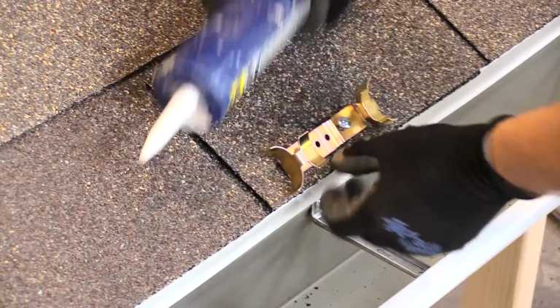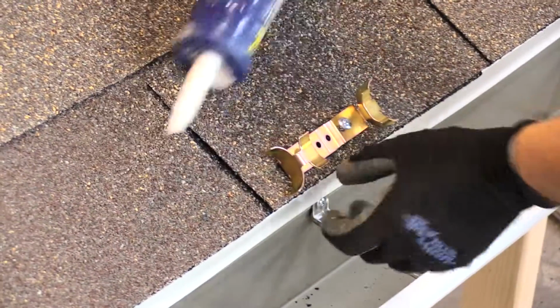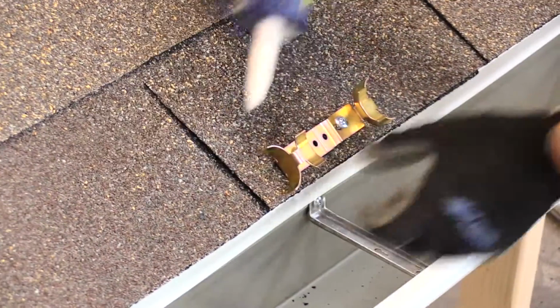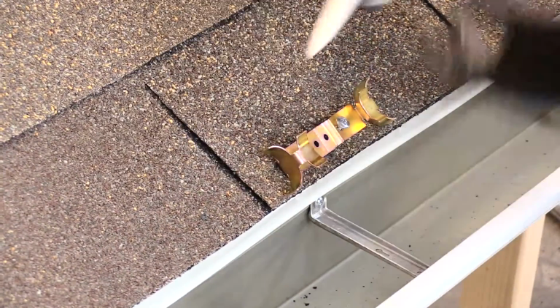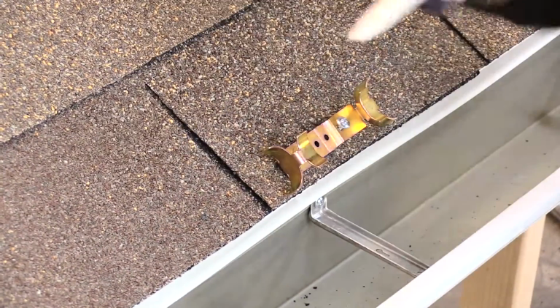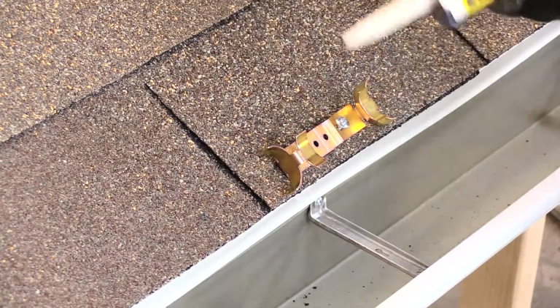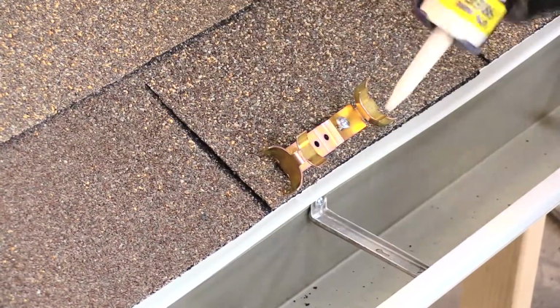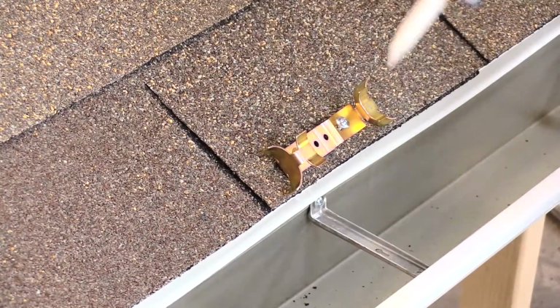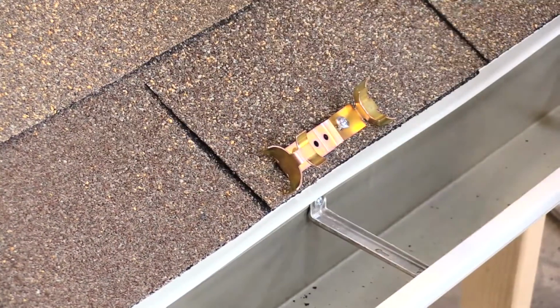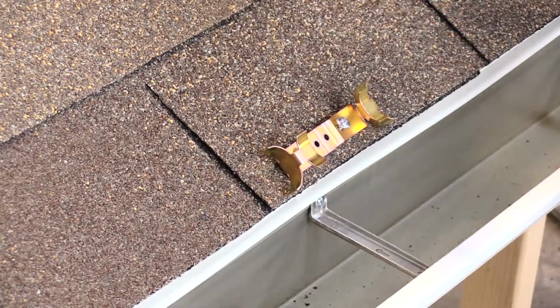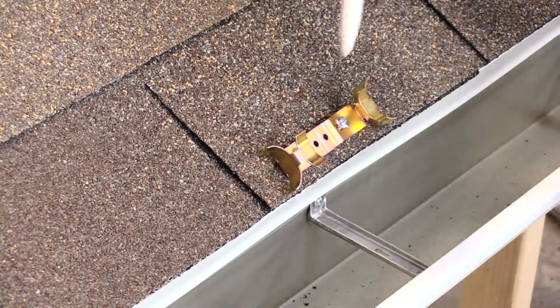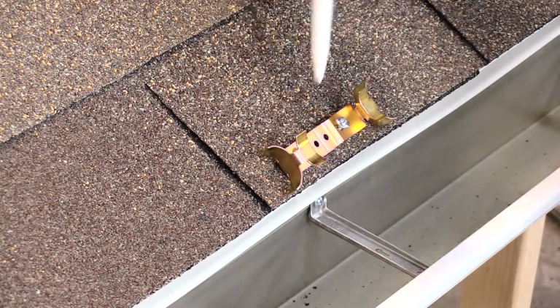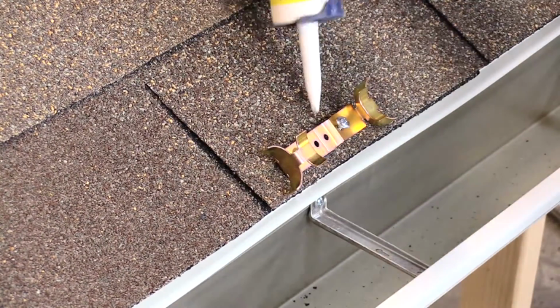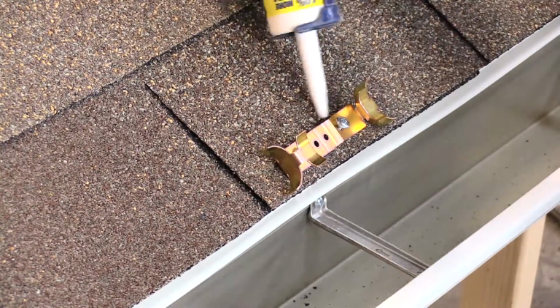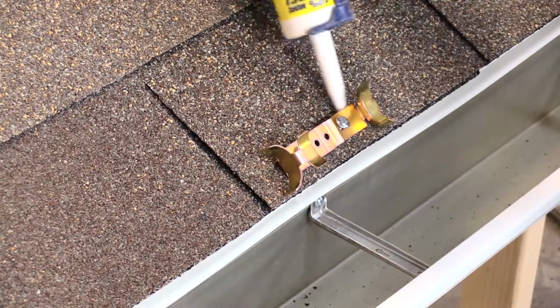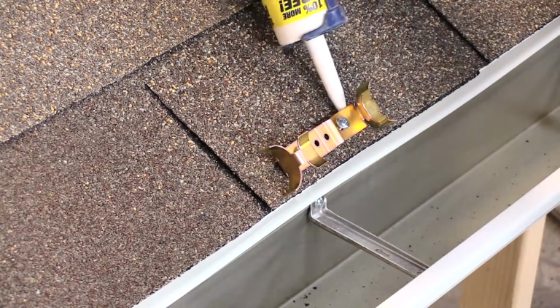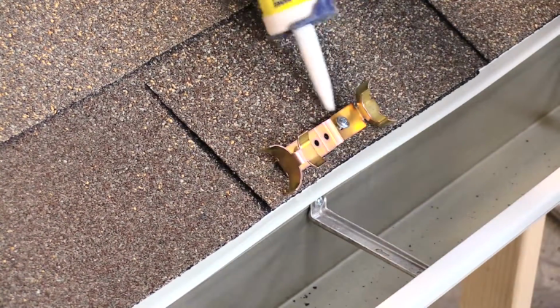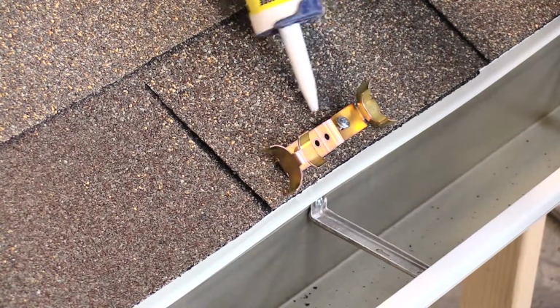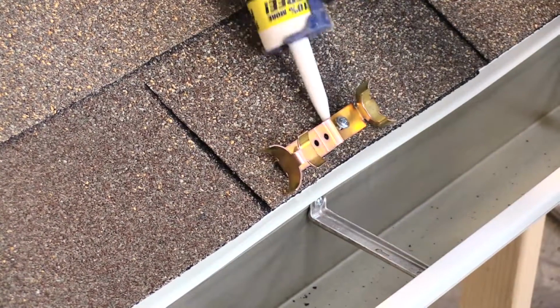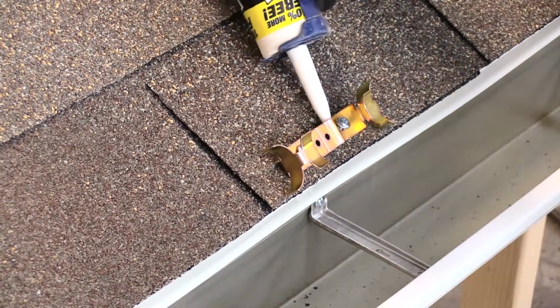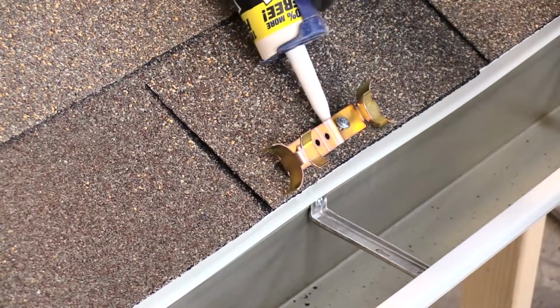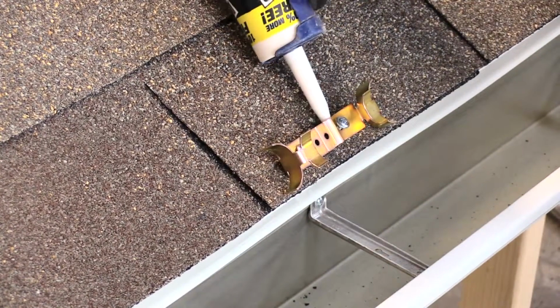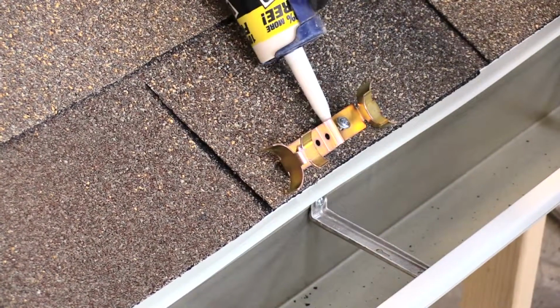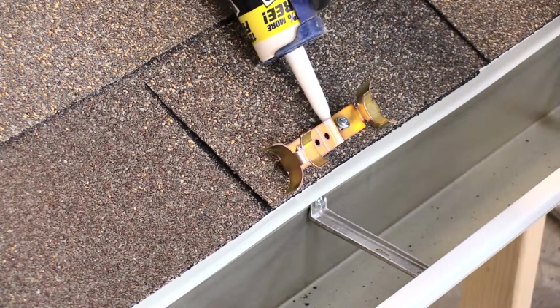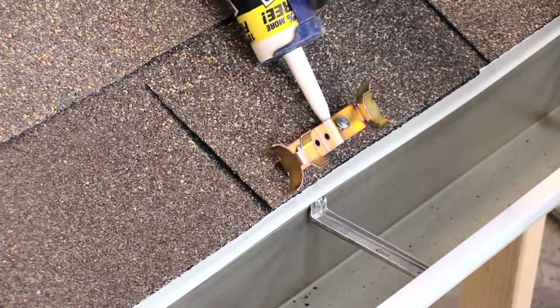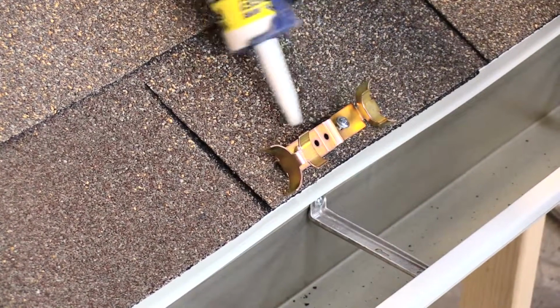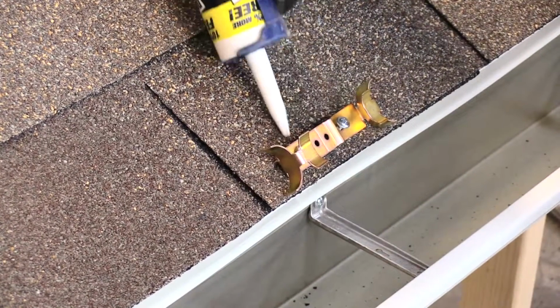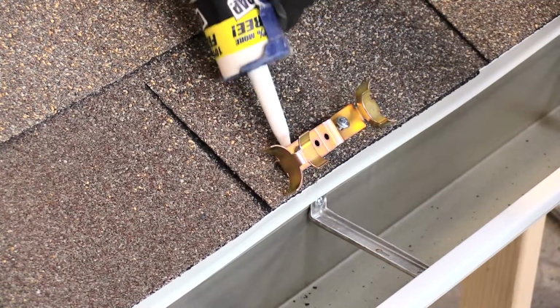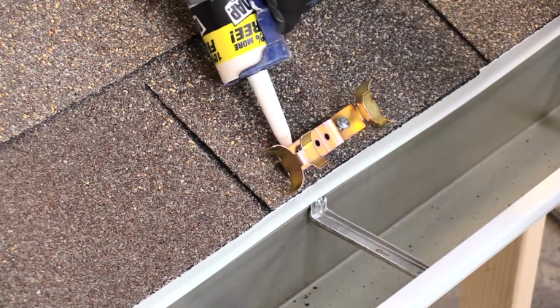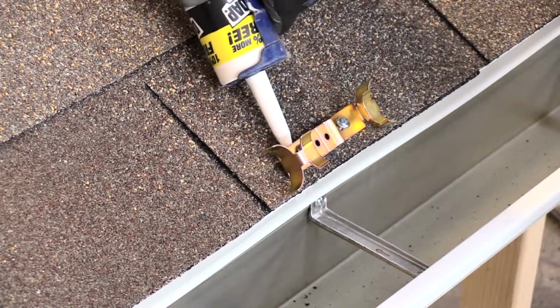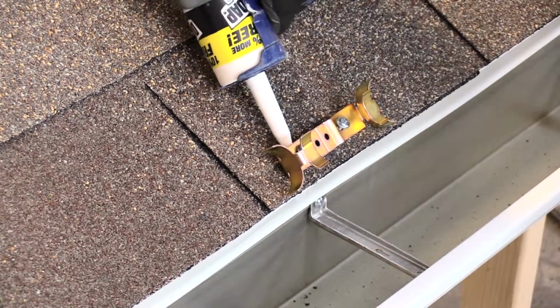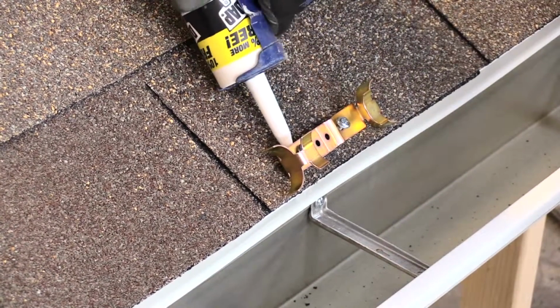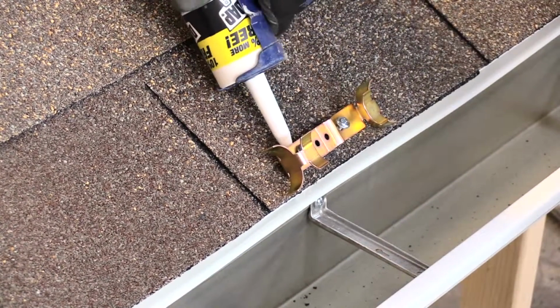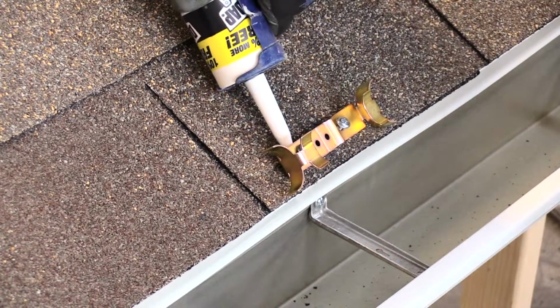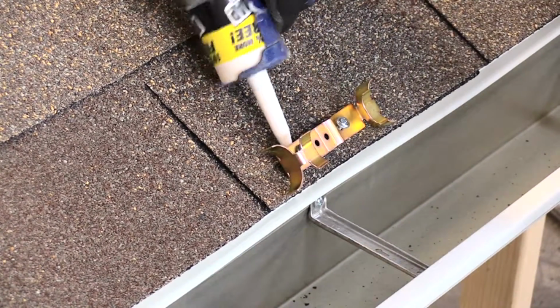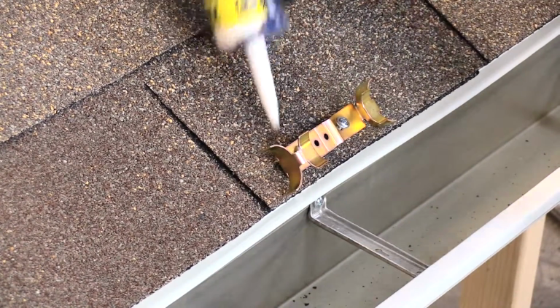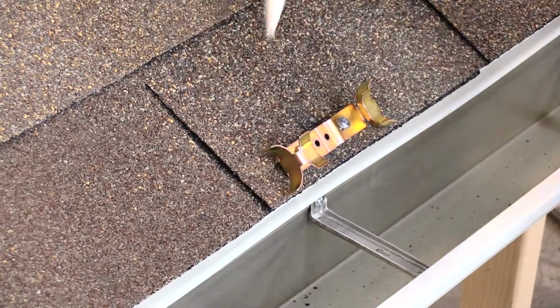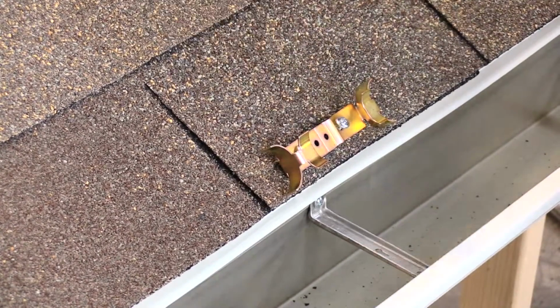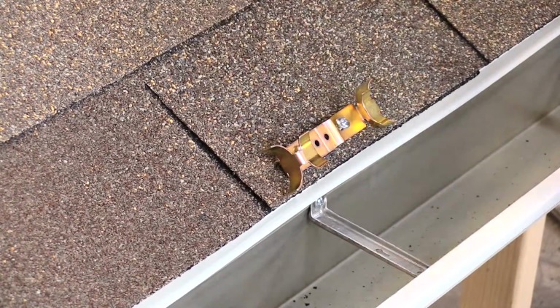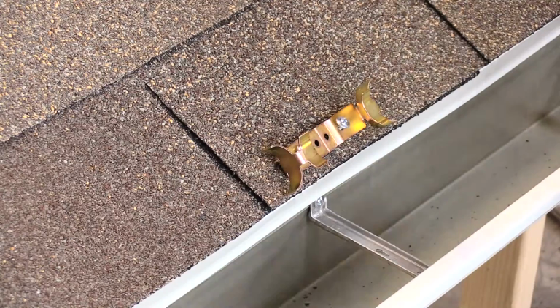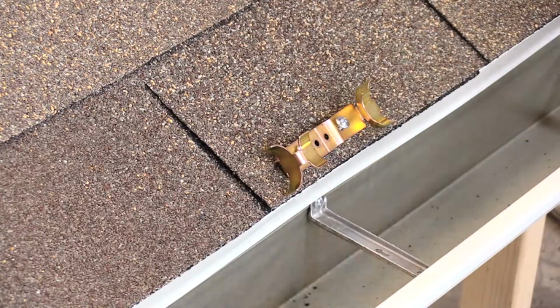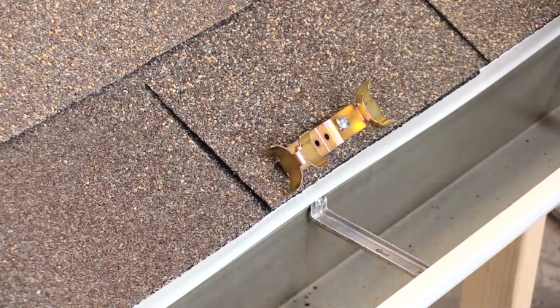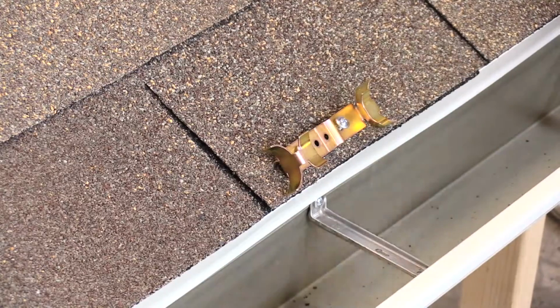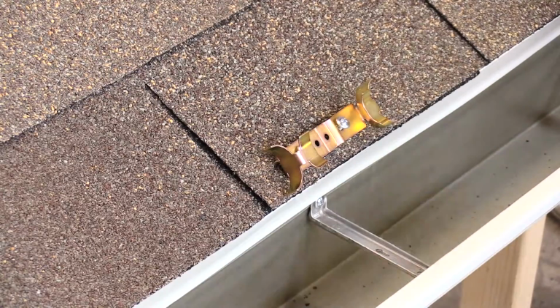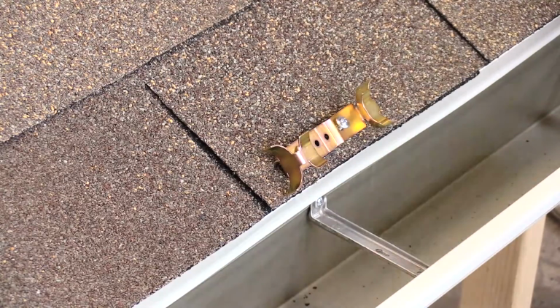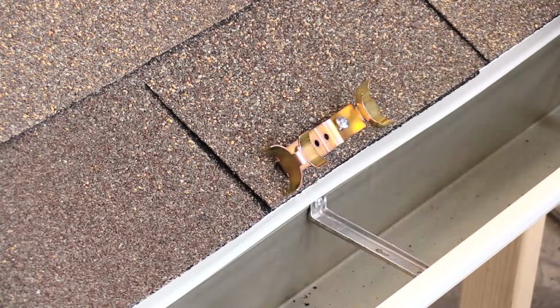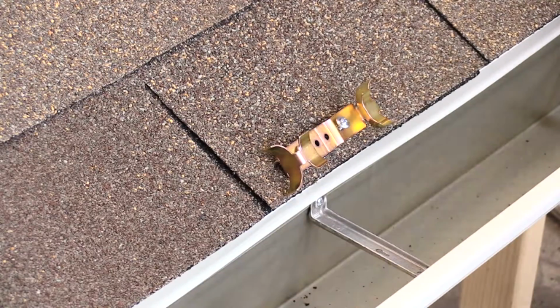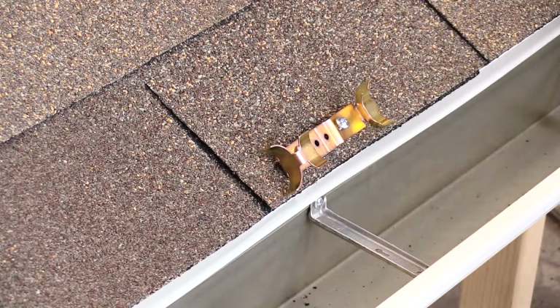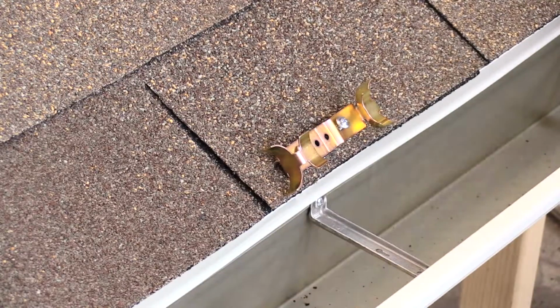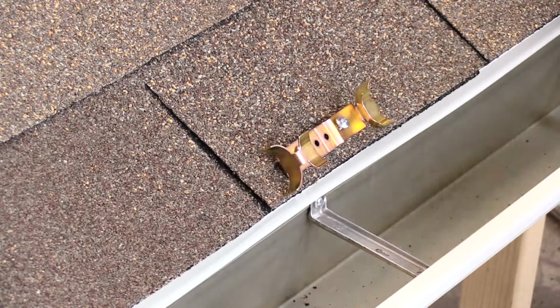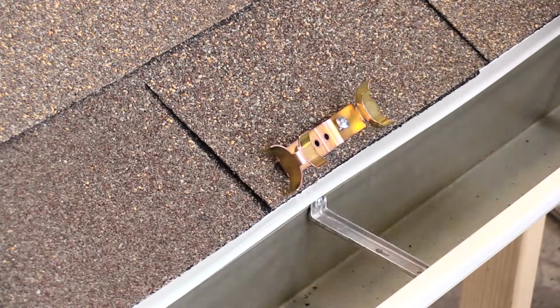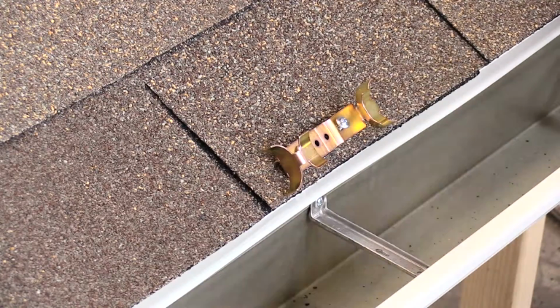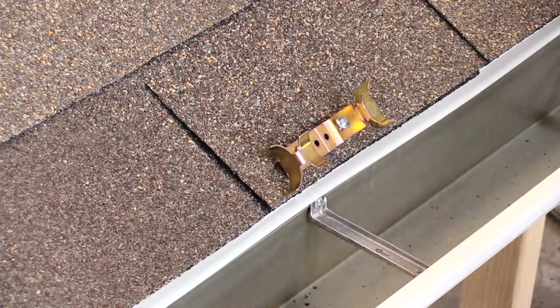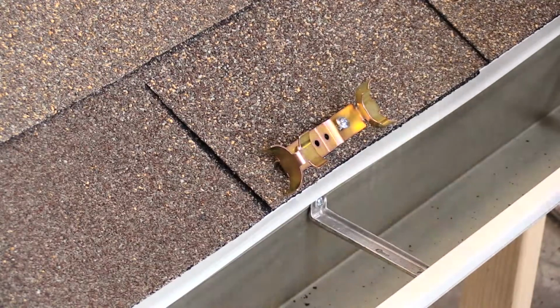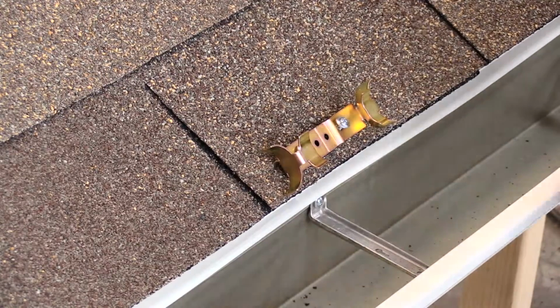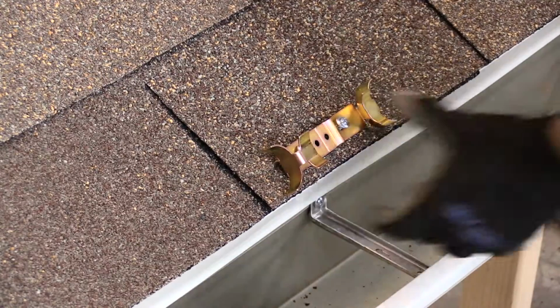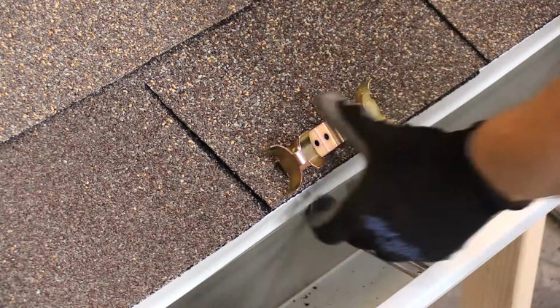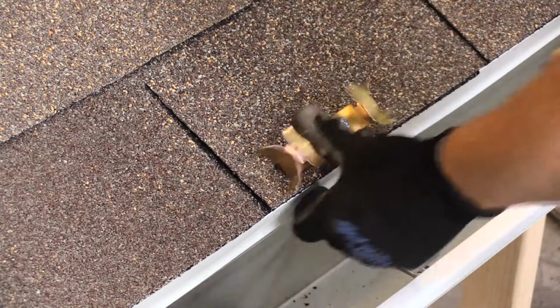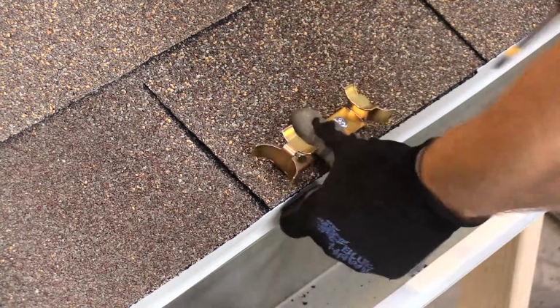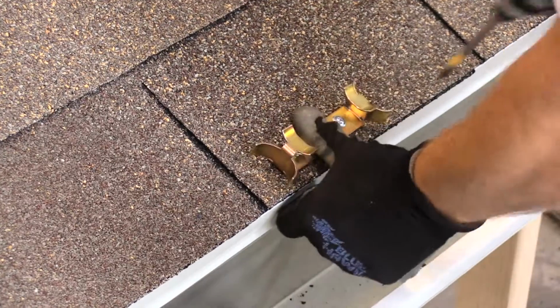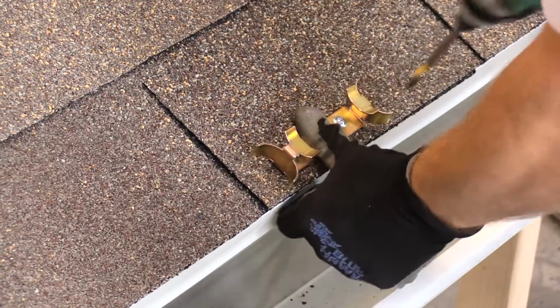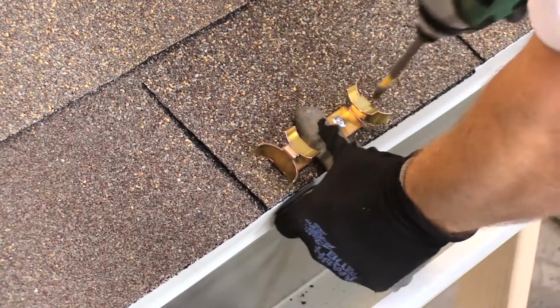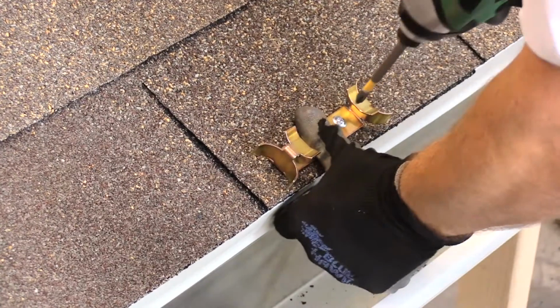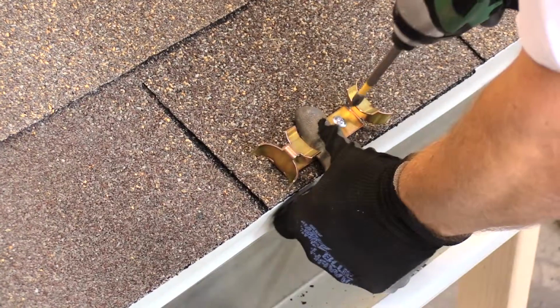Before tightening the screws, be sure to use an exterior base silicone or a sealant to properly seal the penetration.